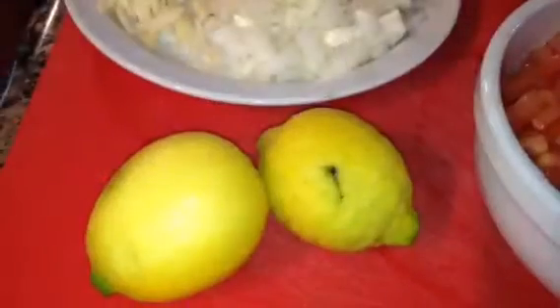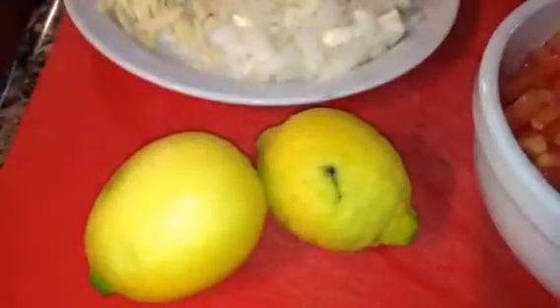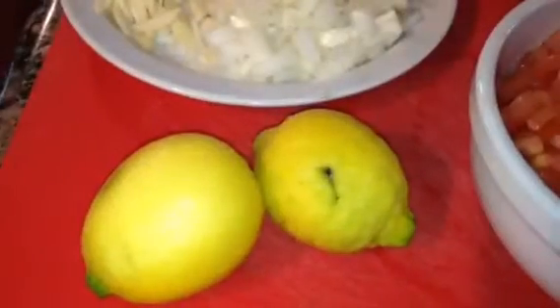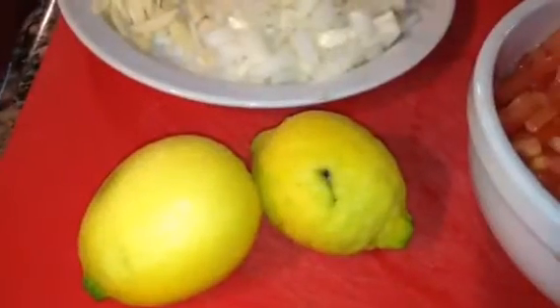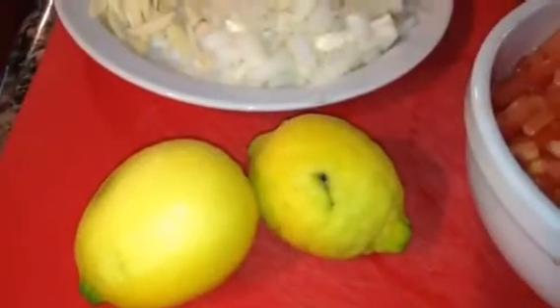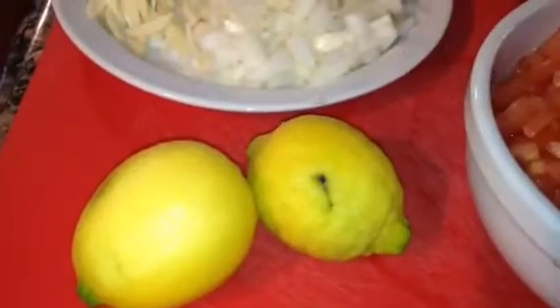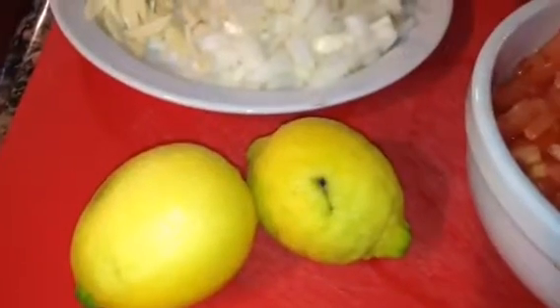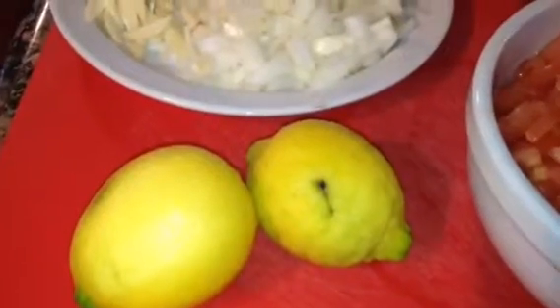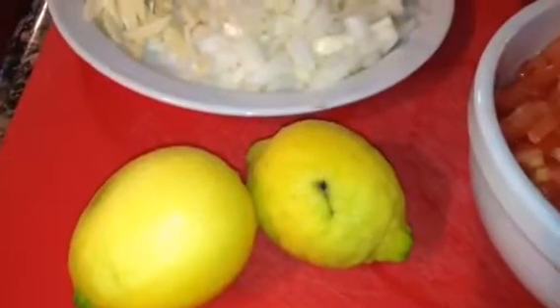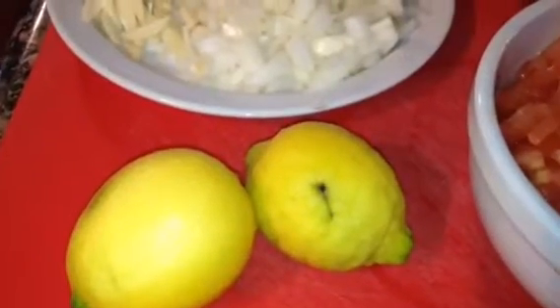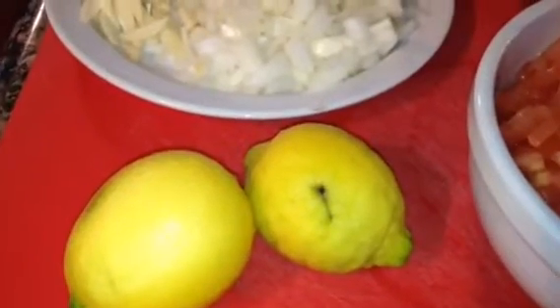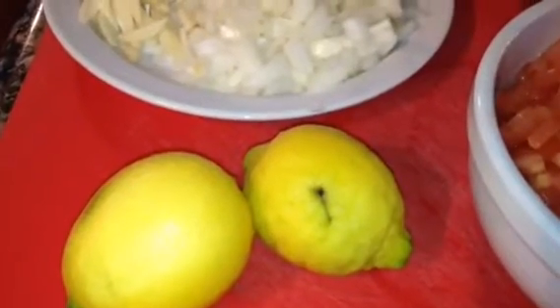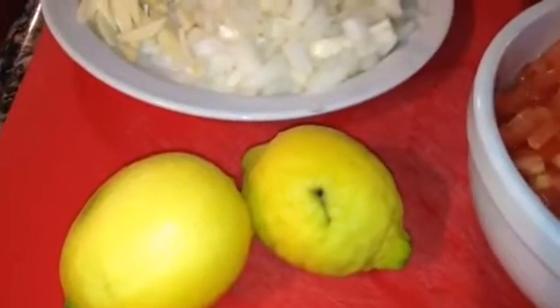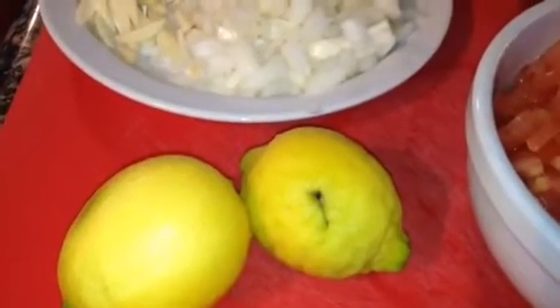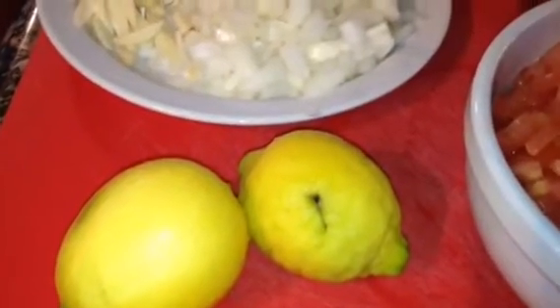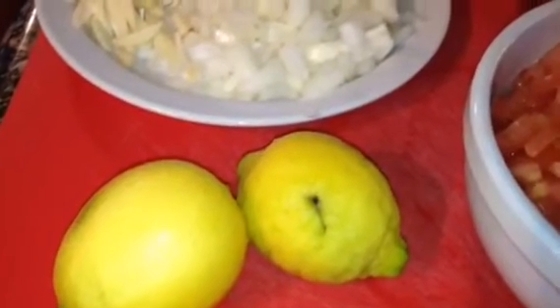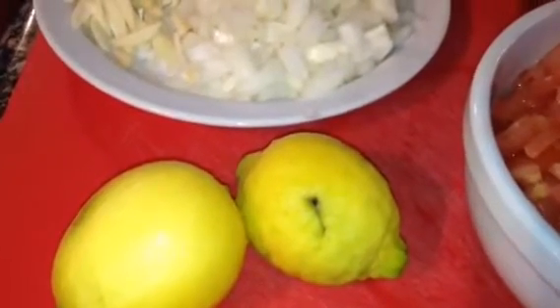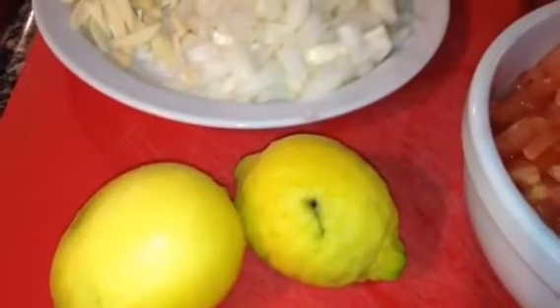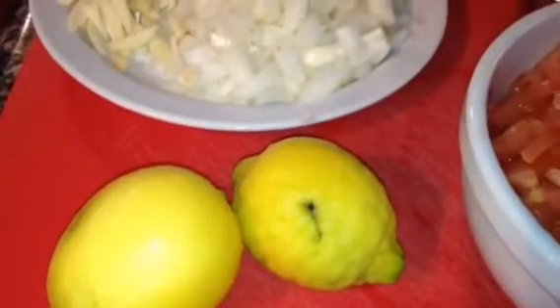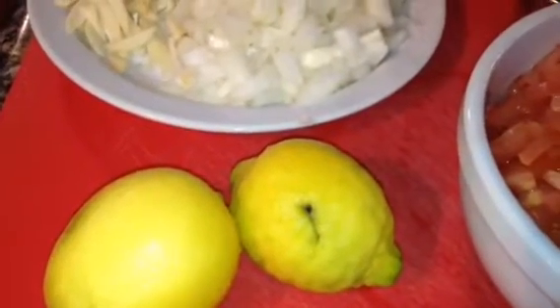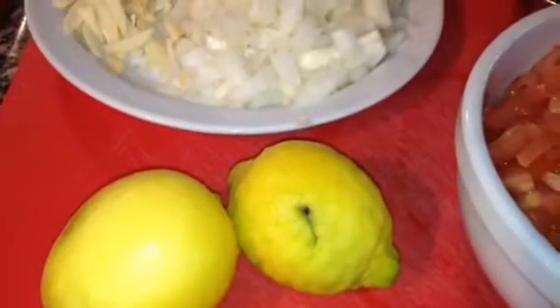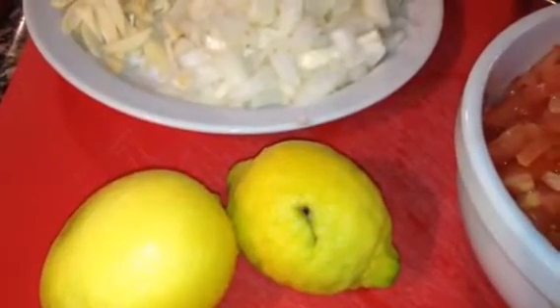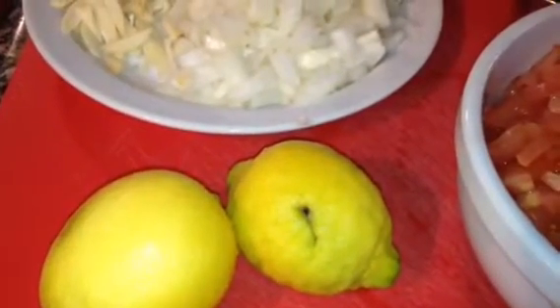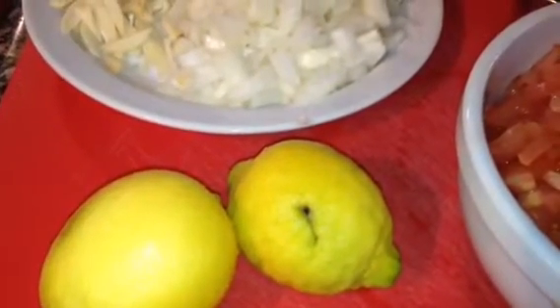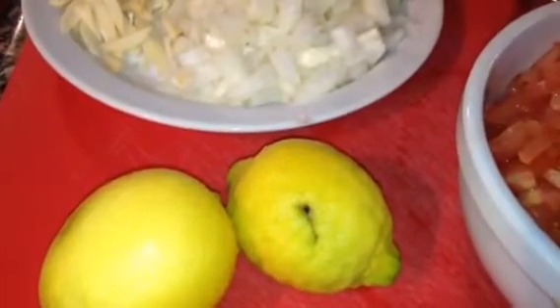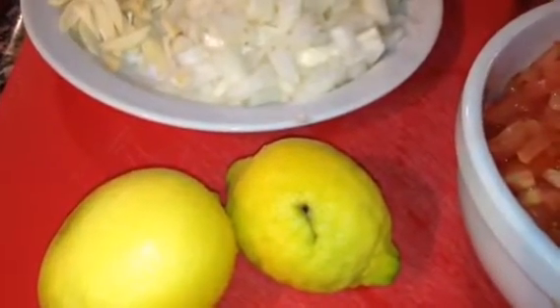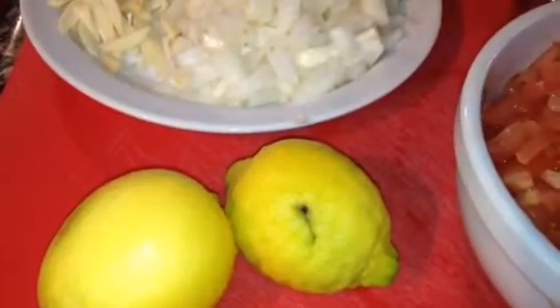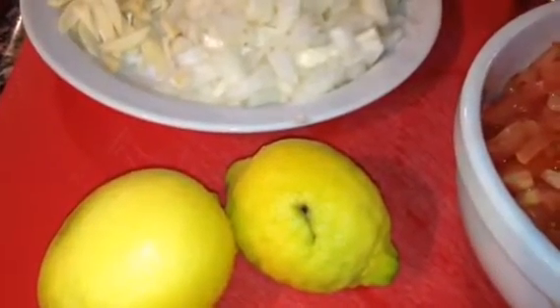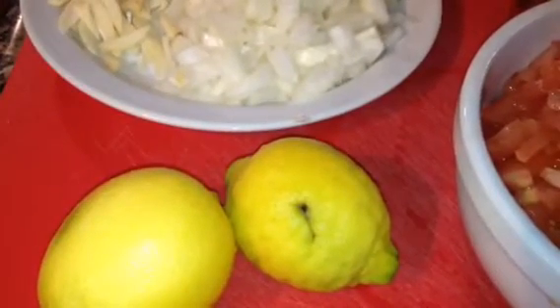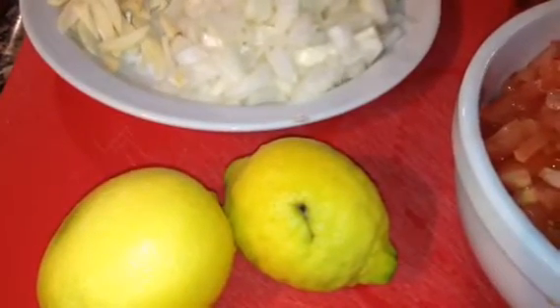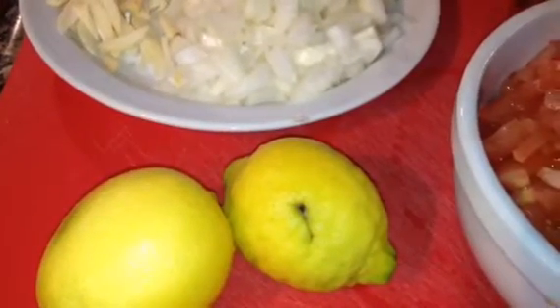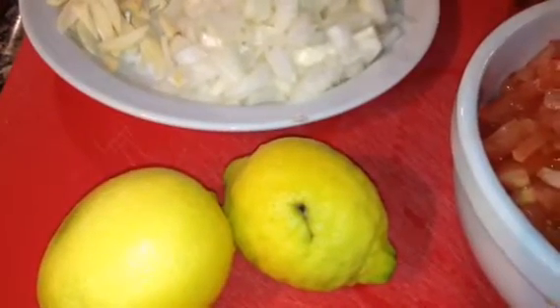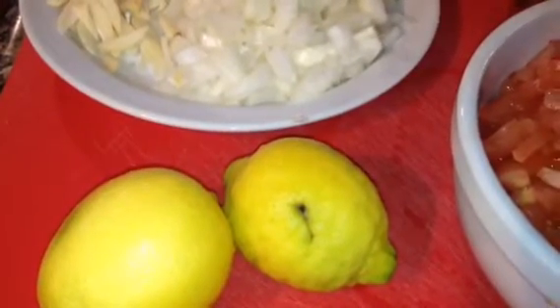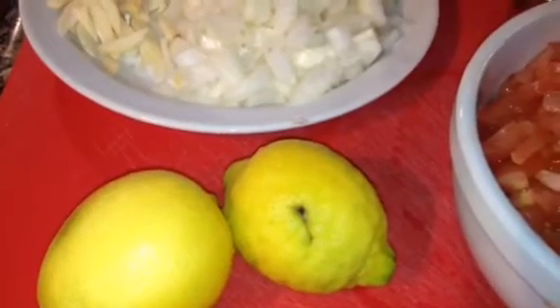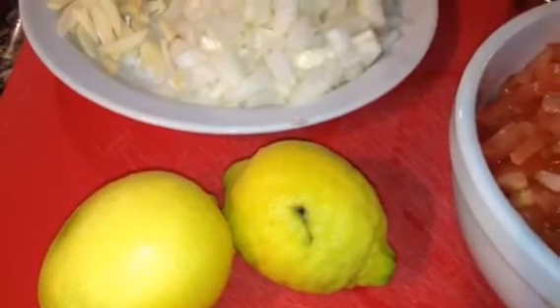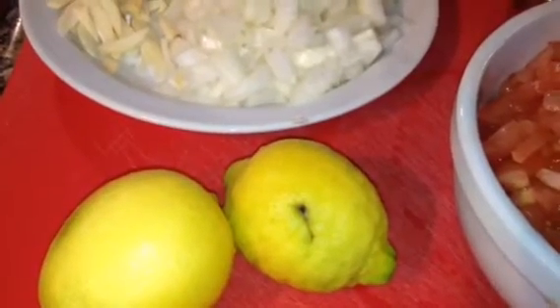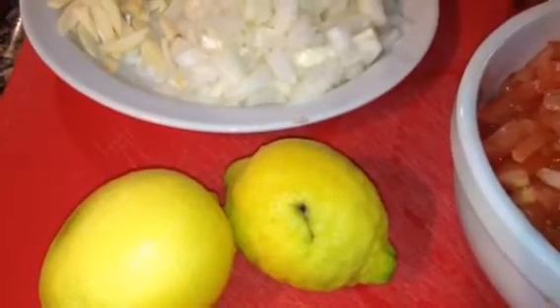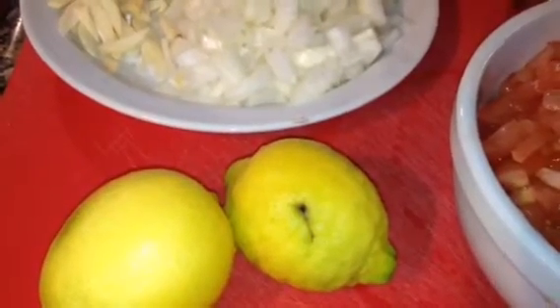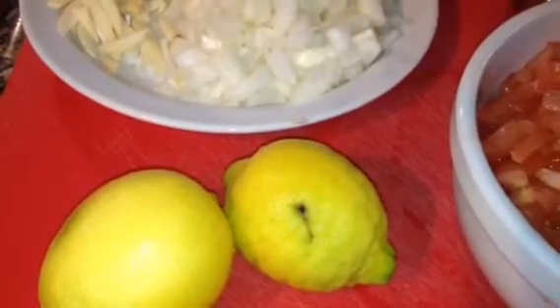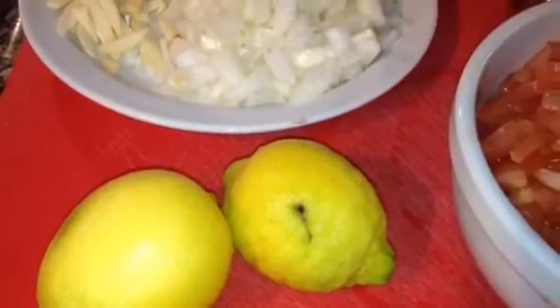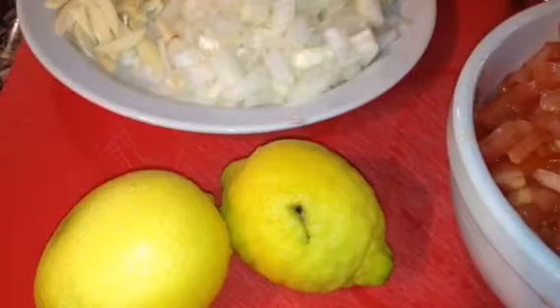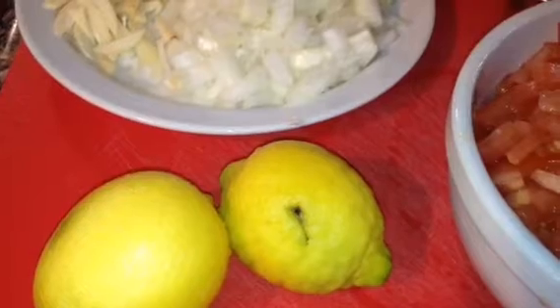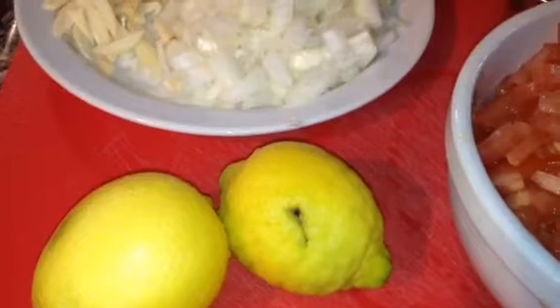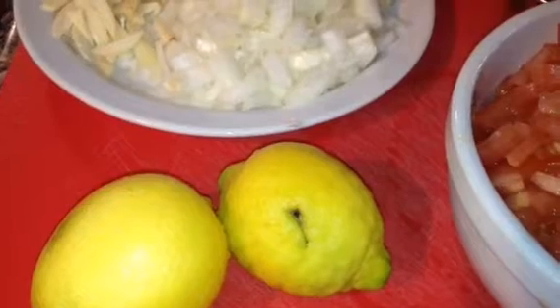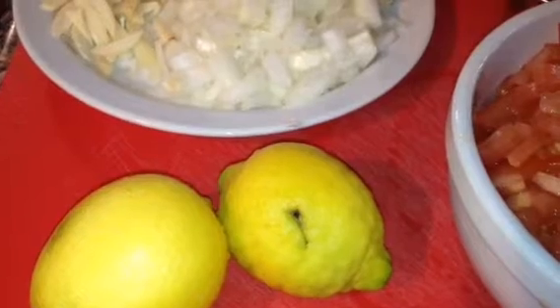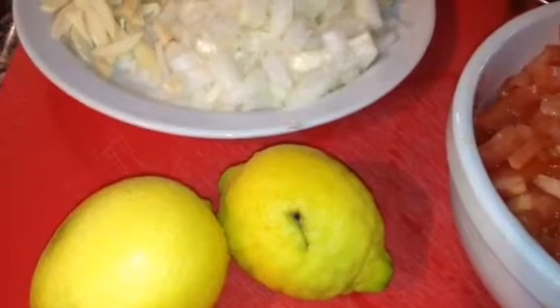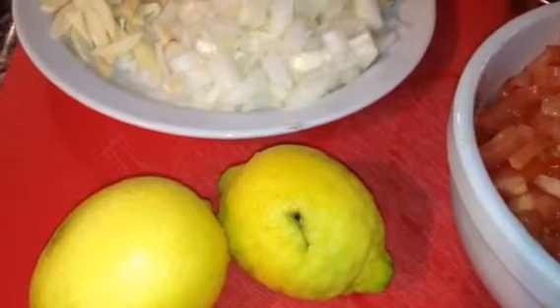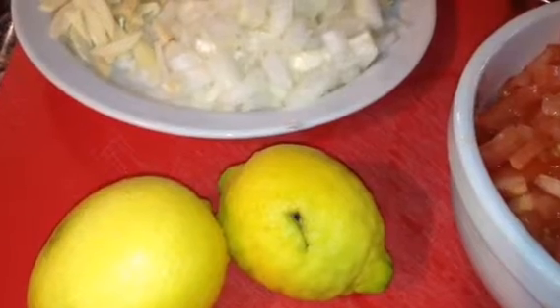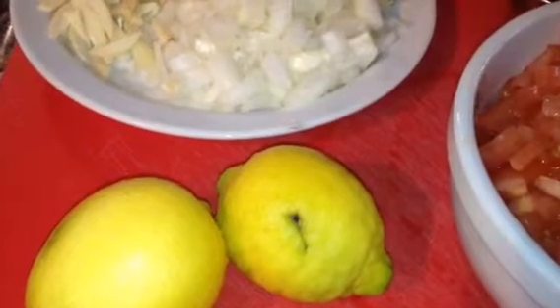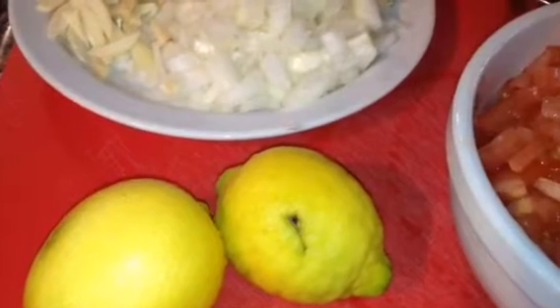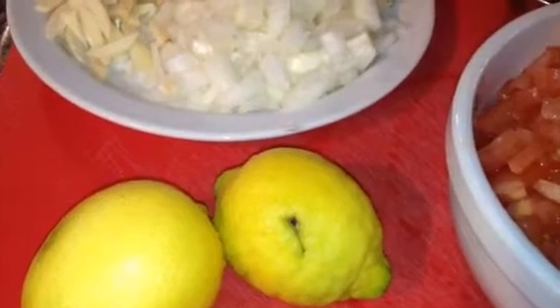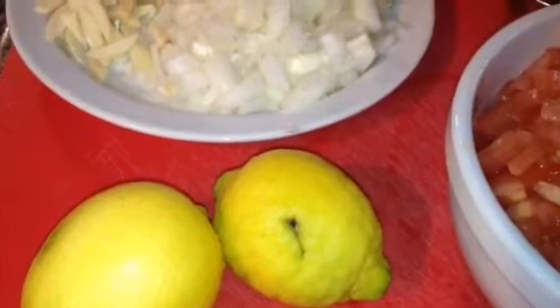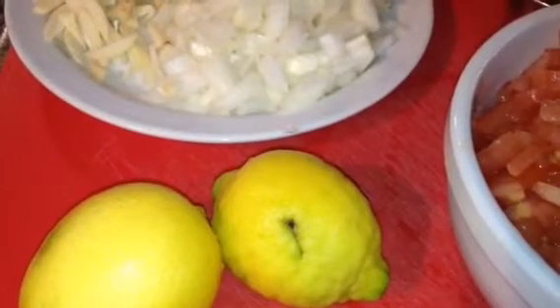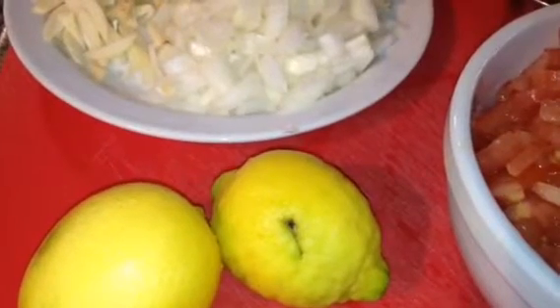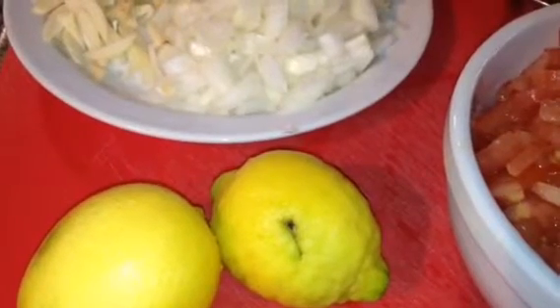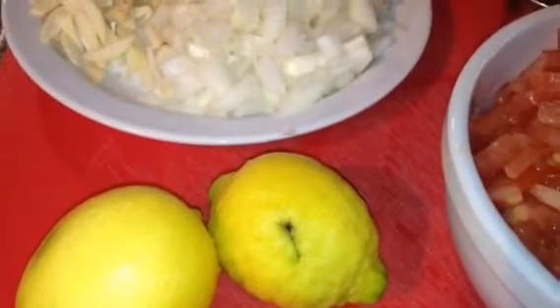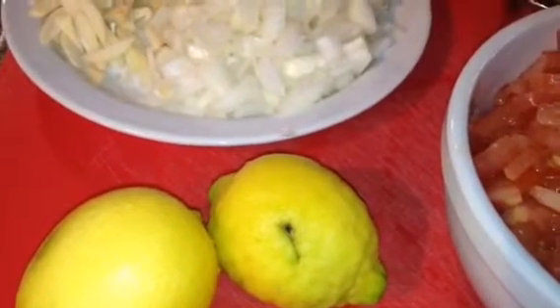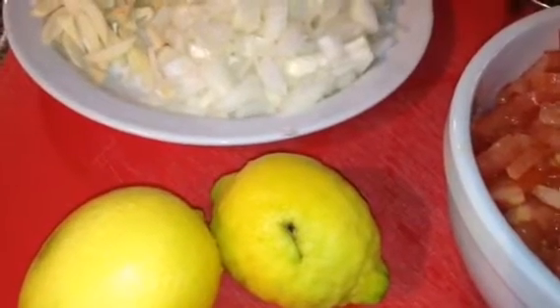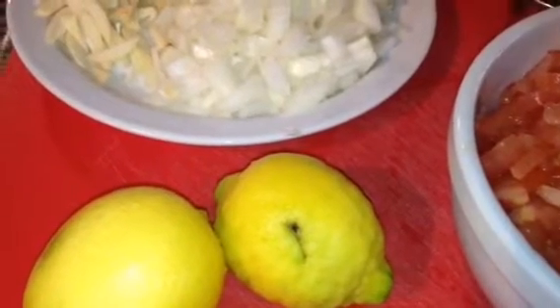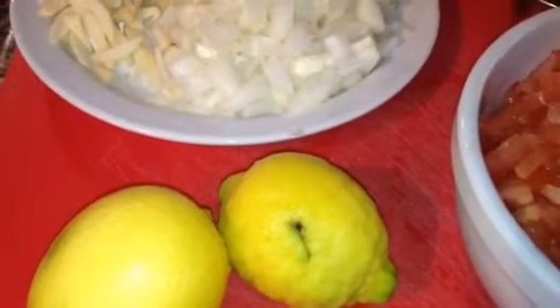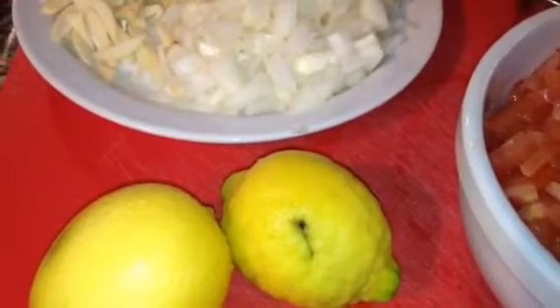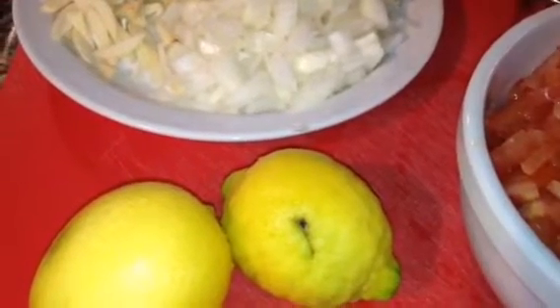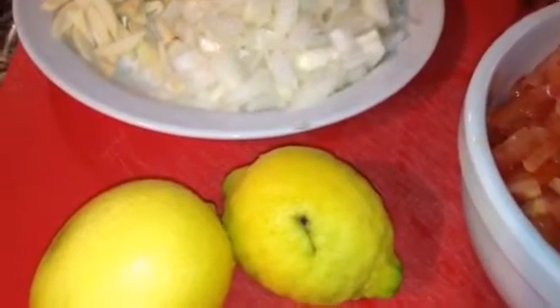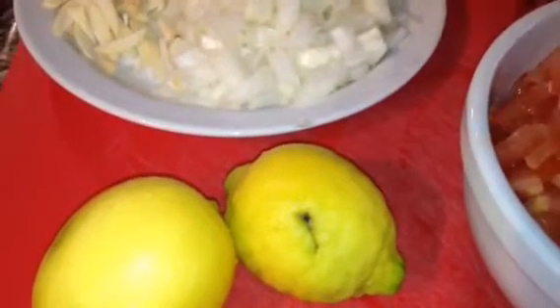Today we are making fish stew — fish stew with tomatoes, pepper and coconut milk.